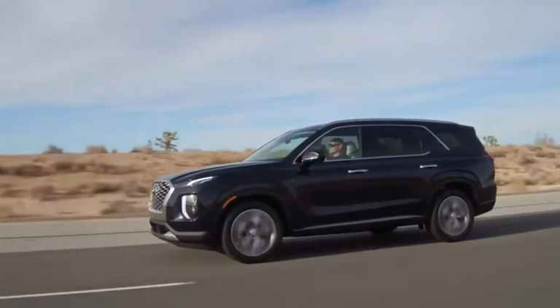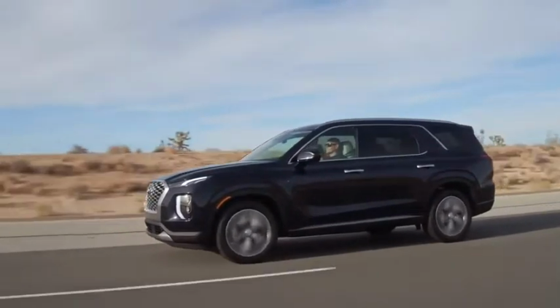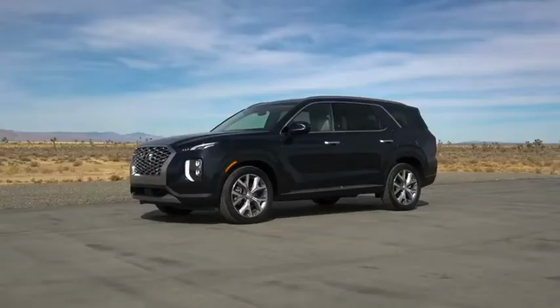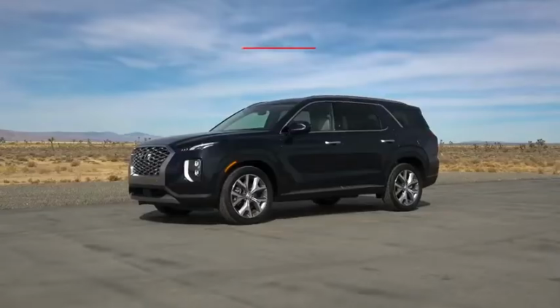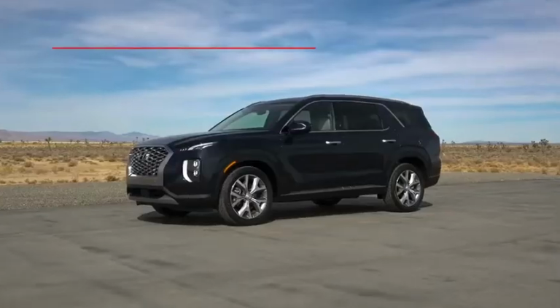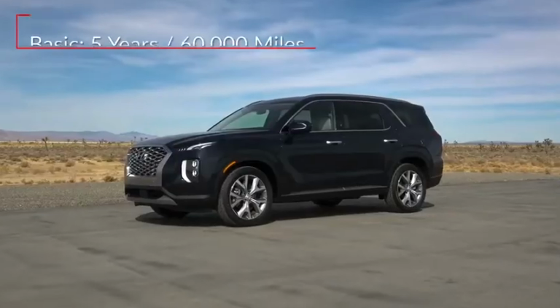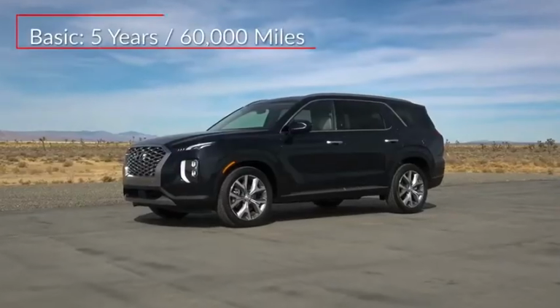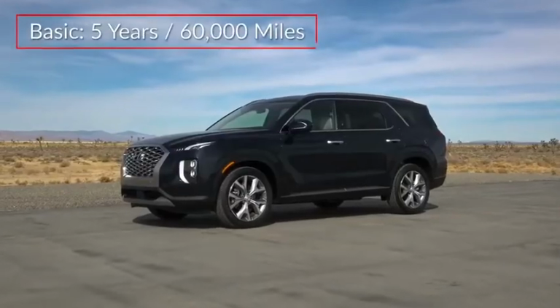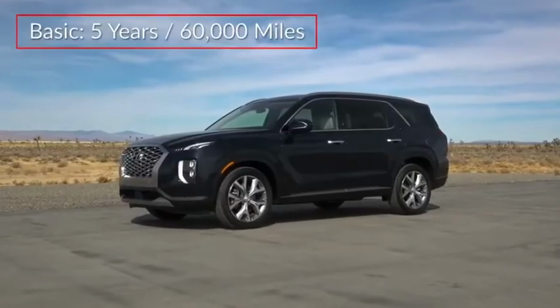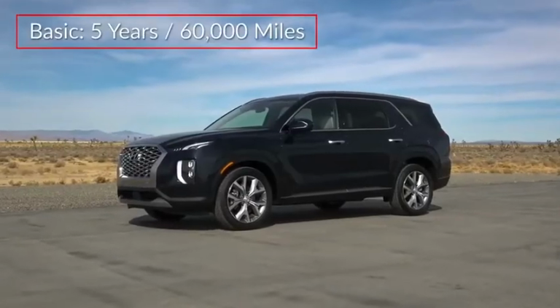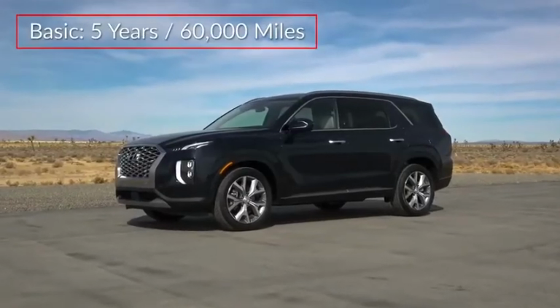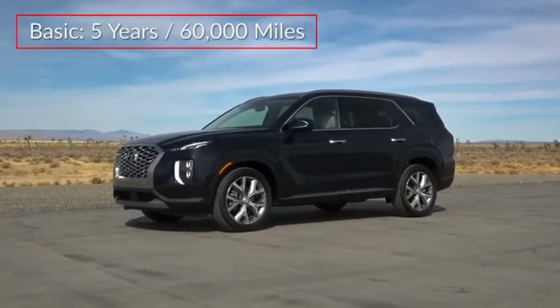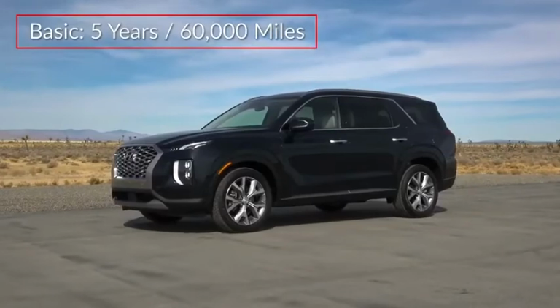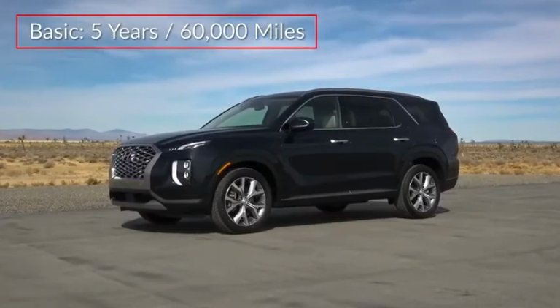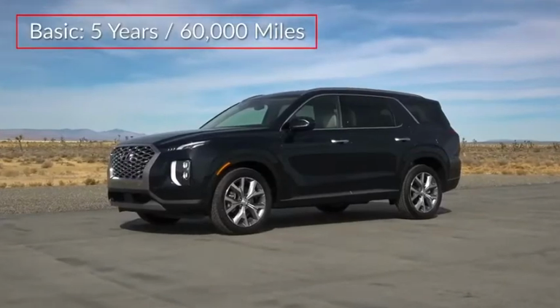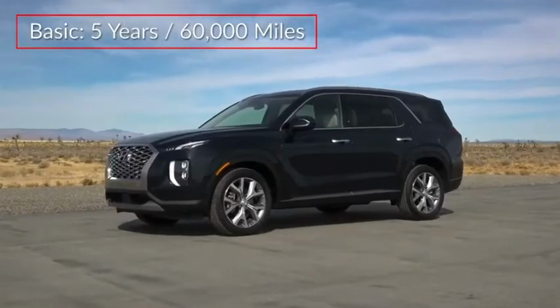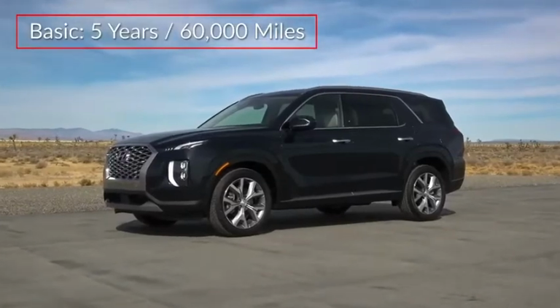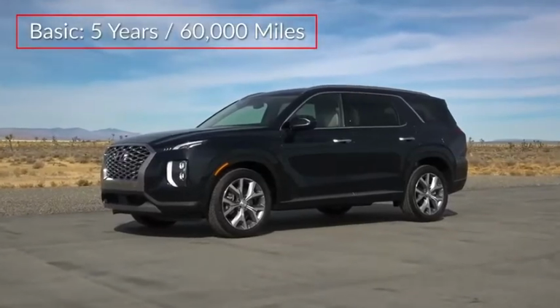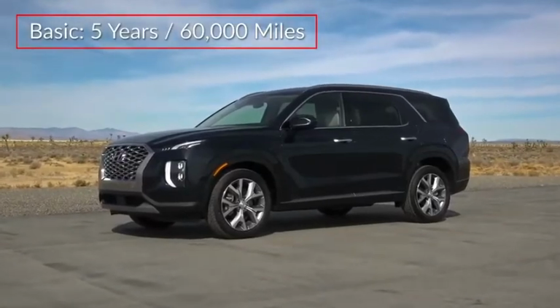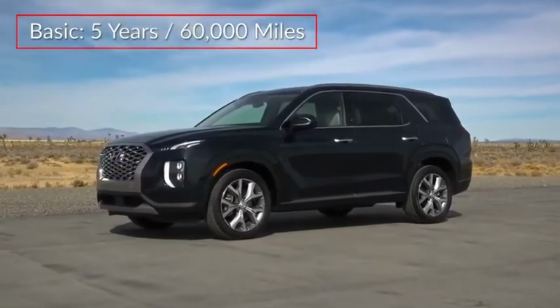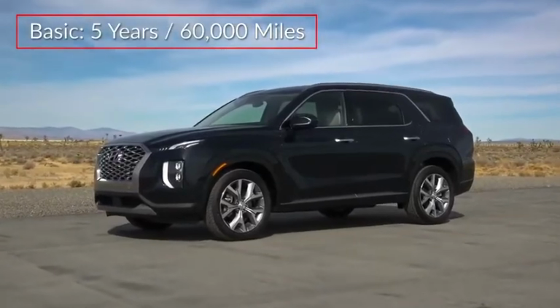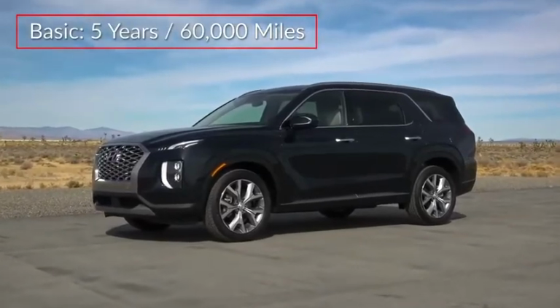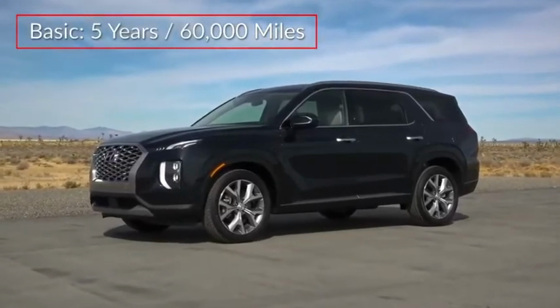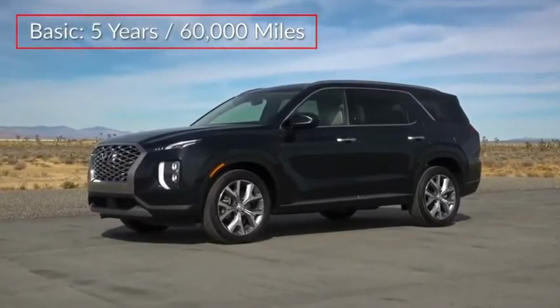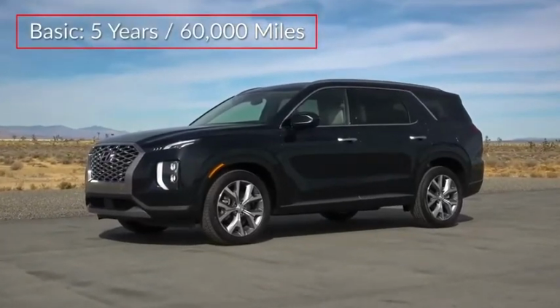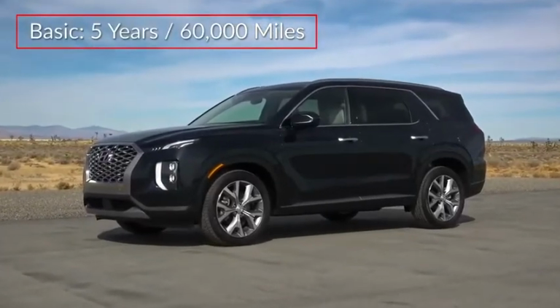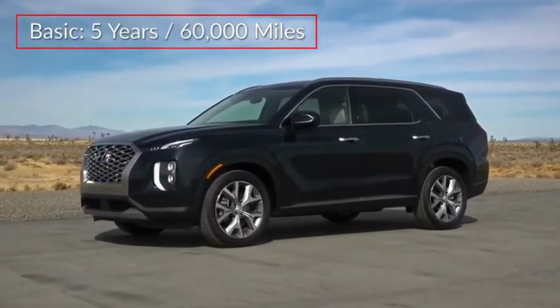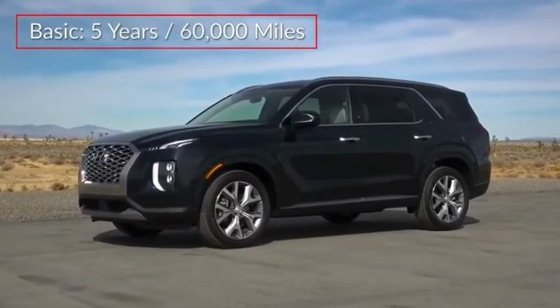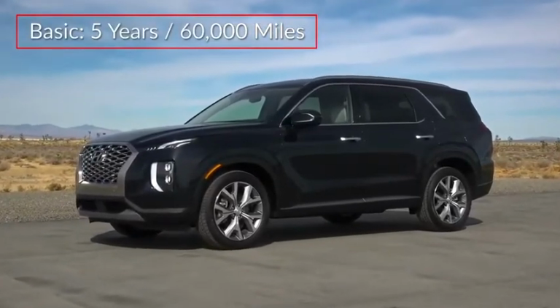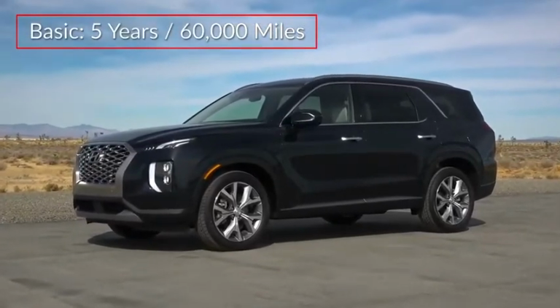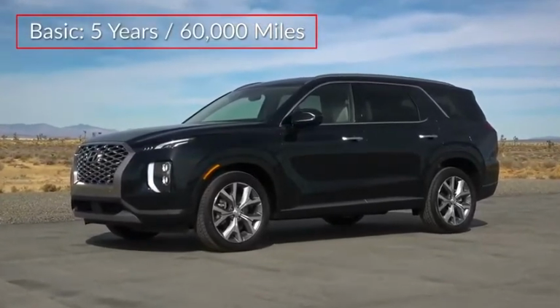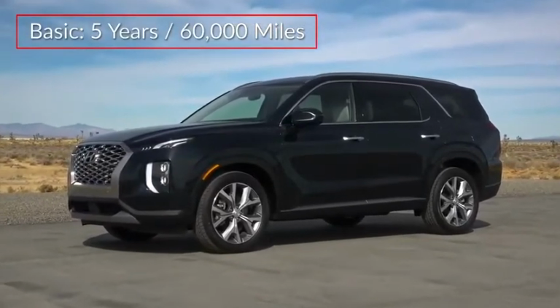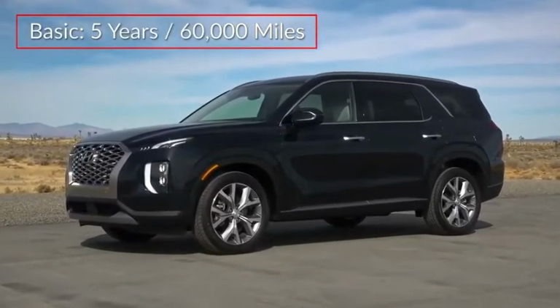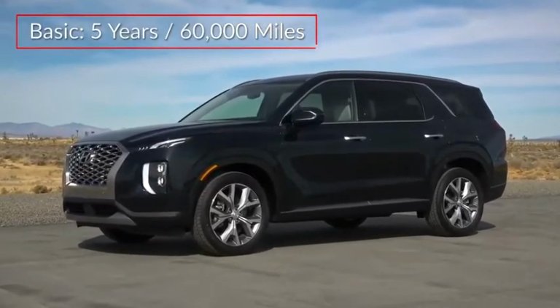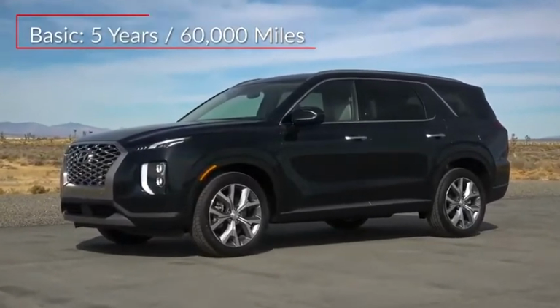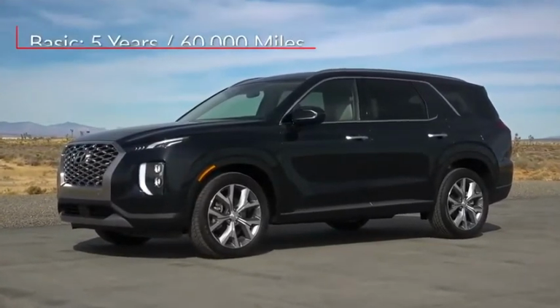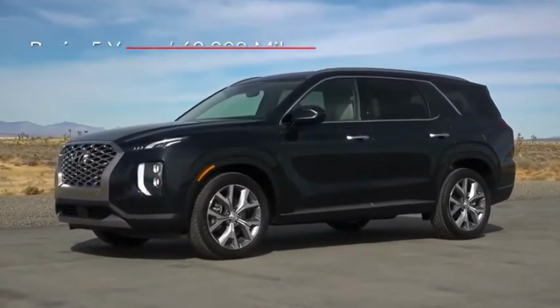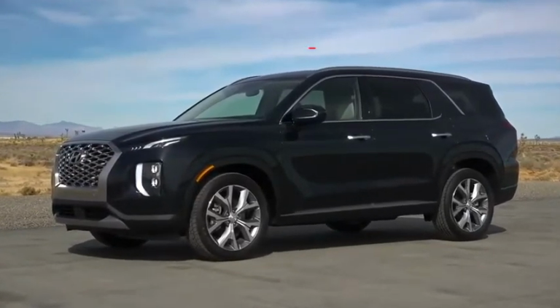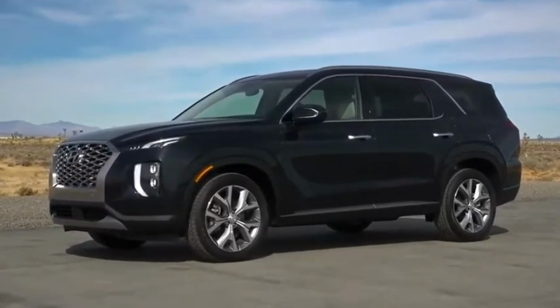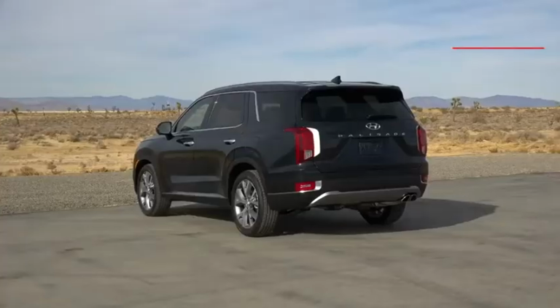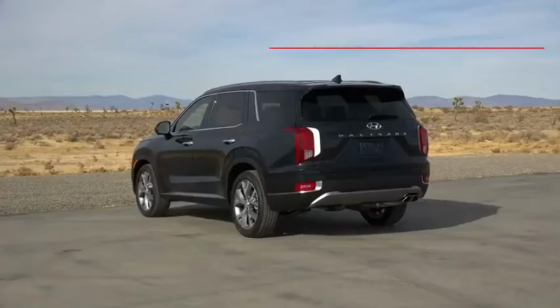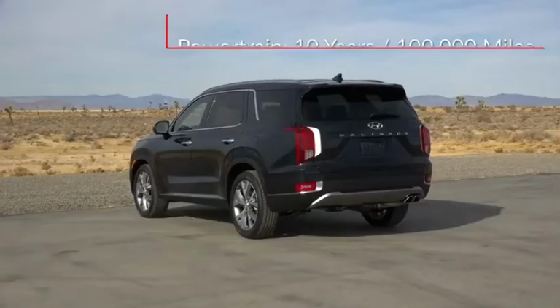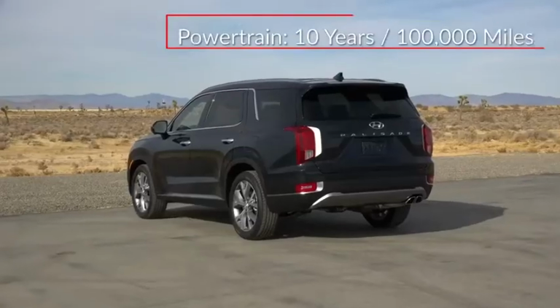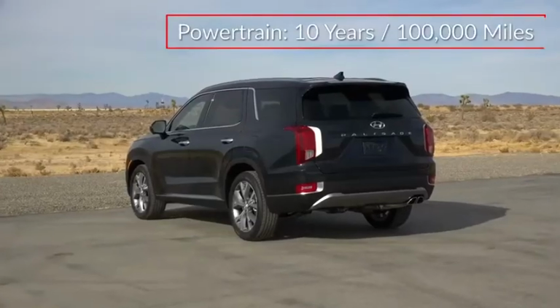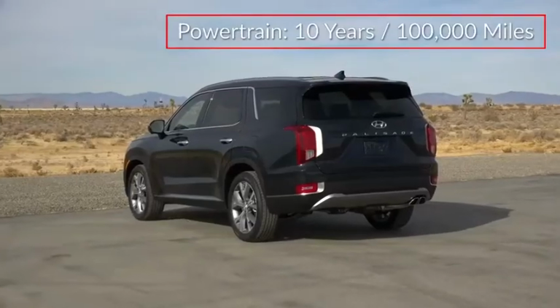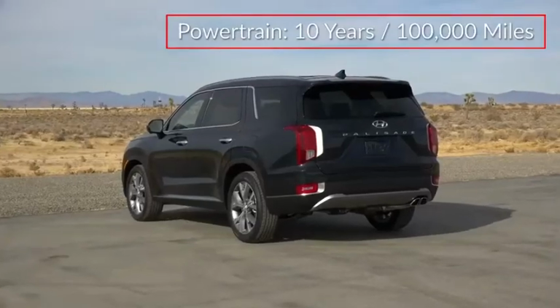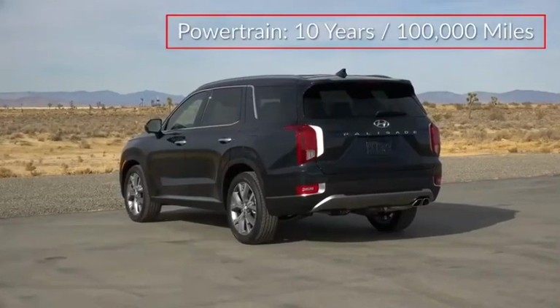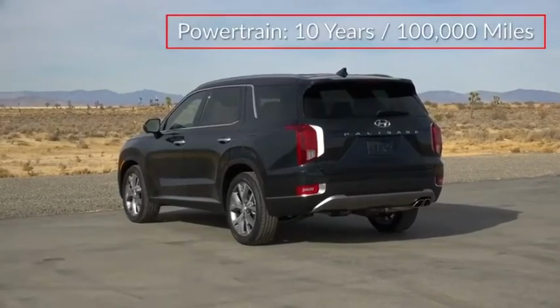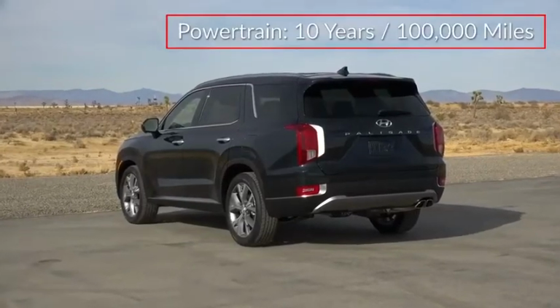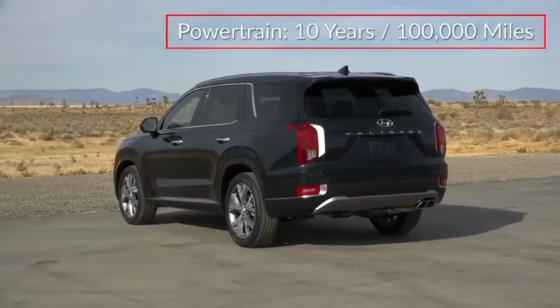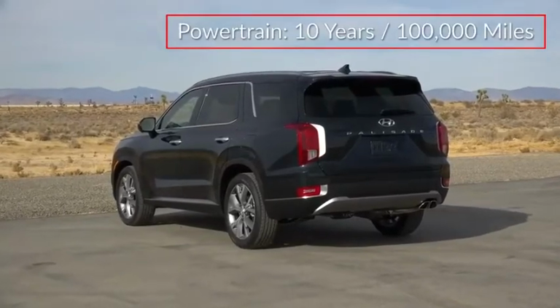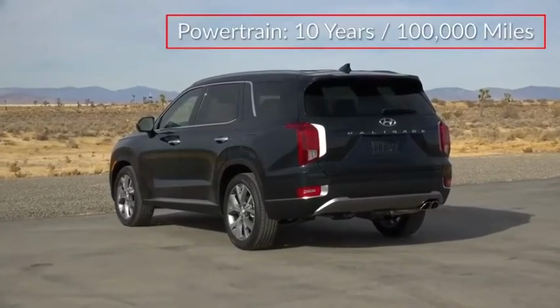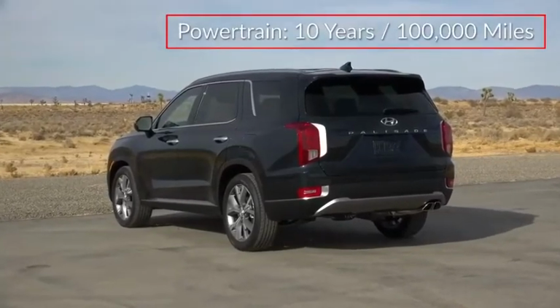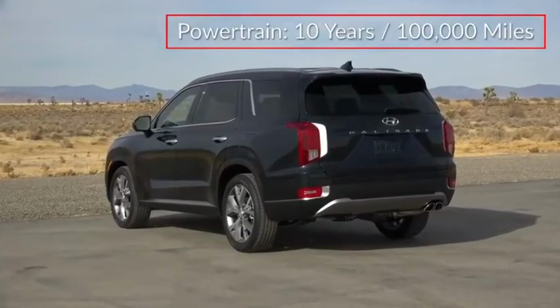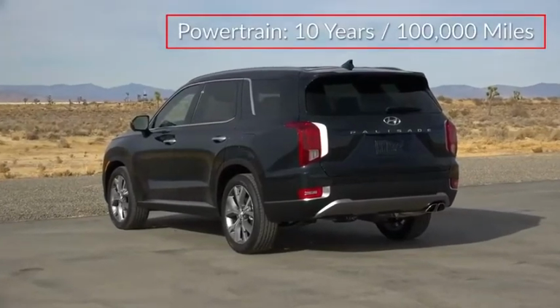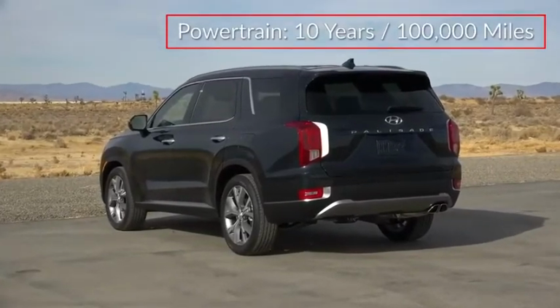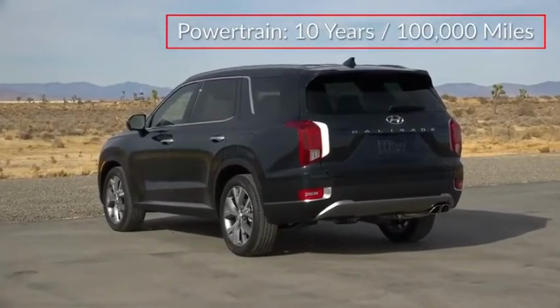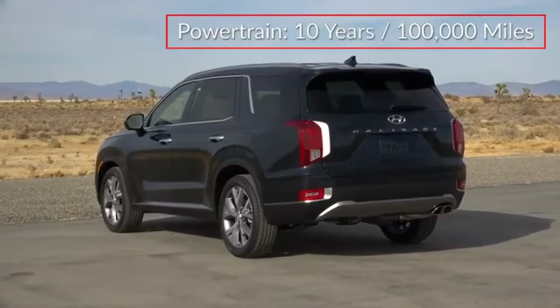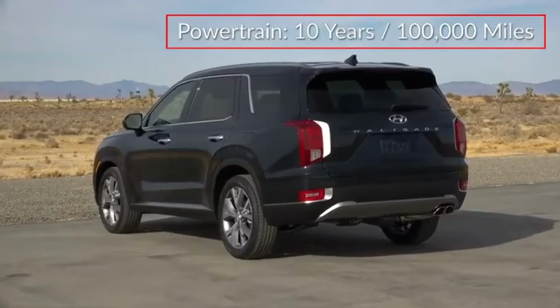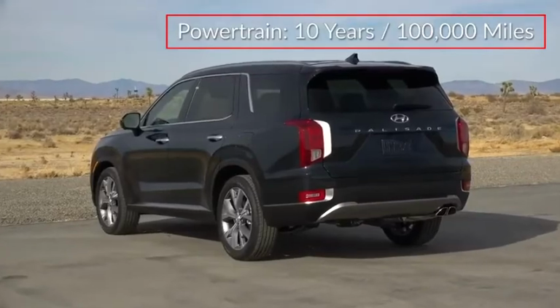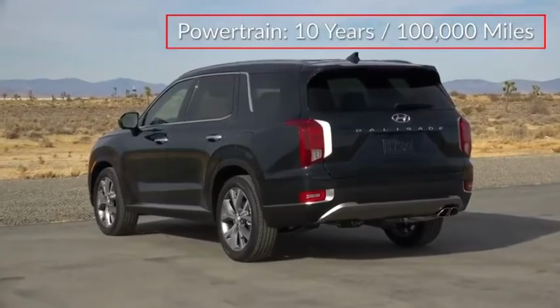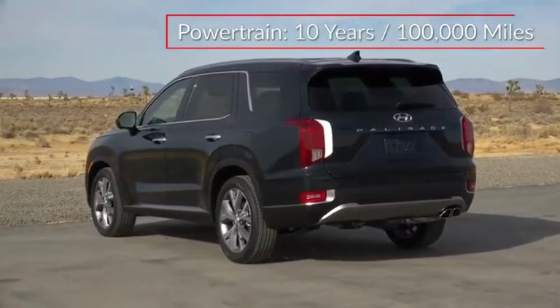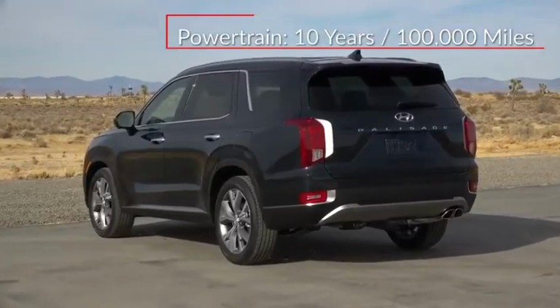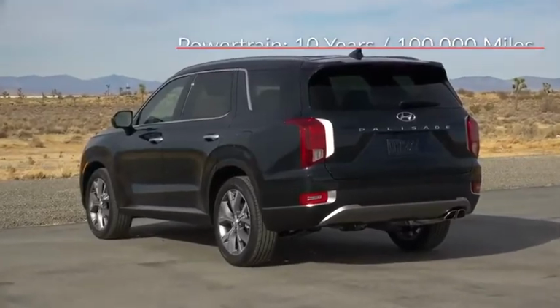The Palisade is backed by a 5-year, 60,000-mile basic warranty and a 10-year, 100,000-mile powertrain warranty.